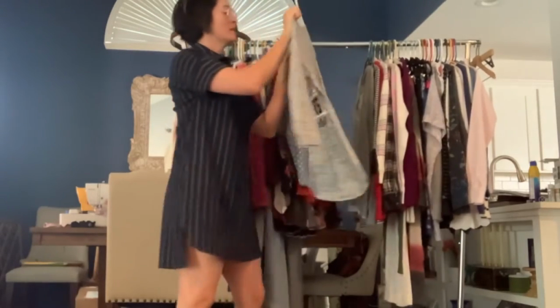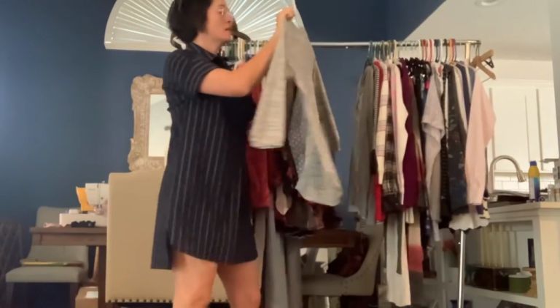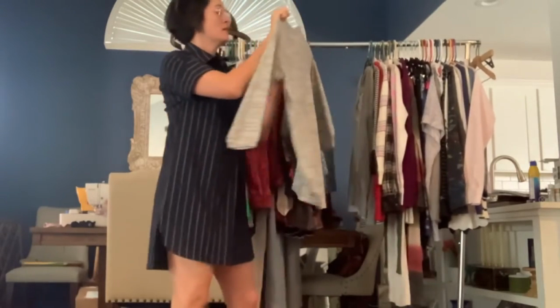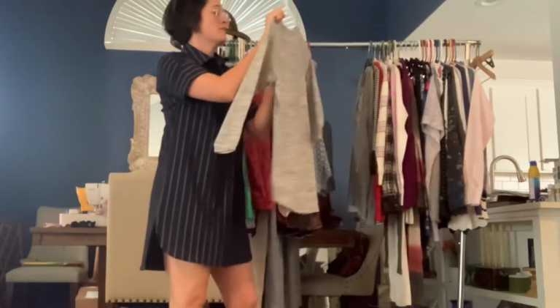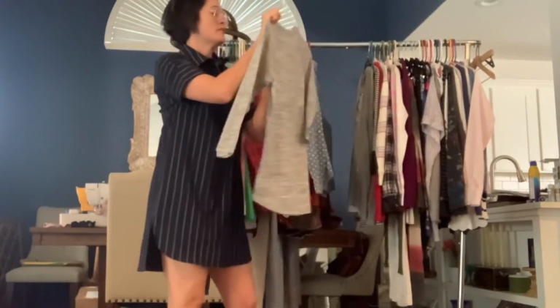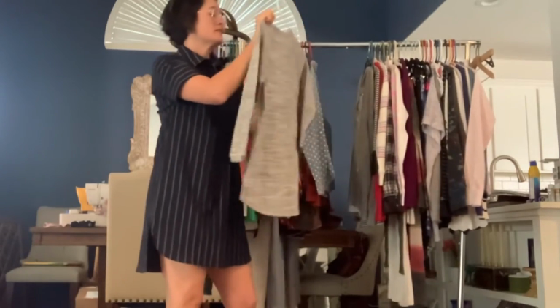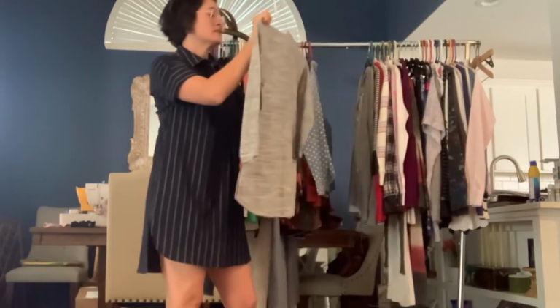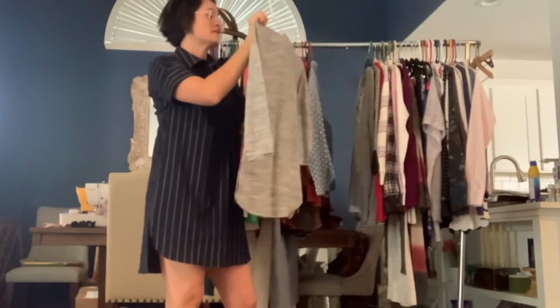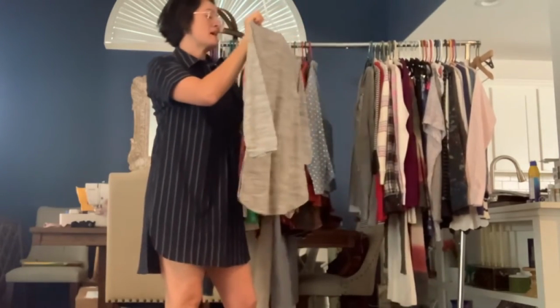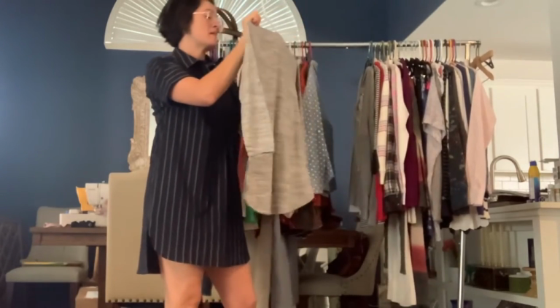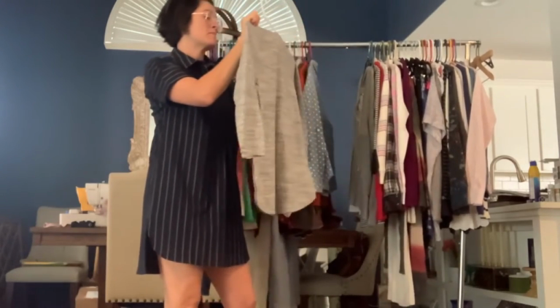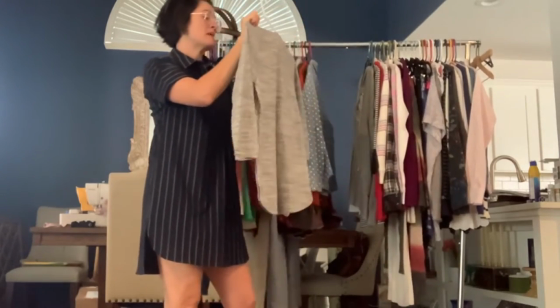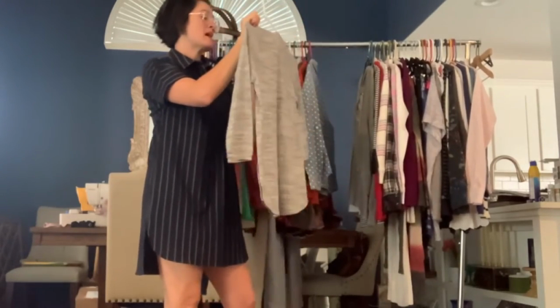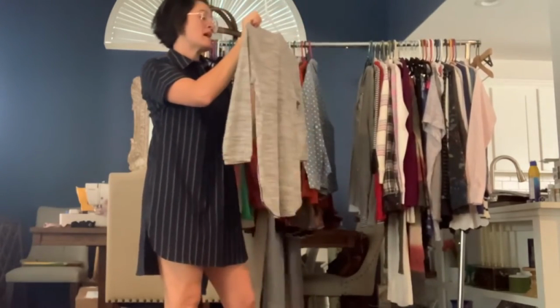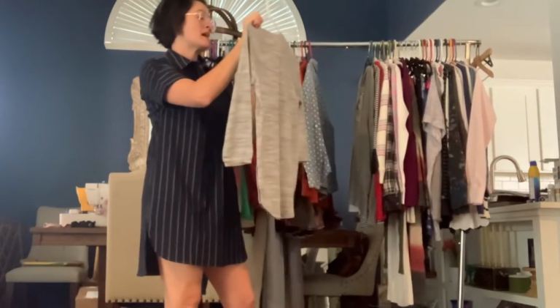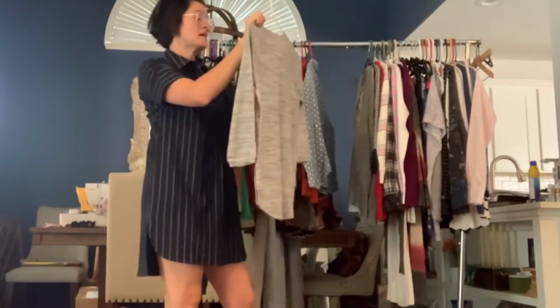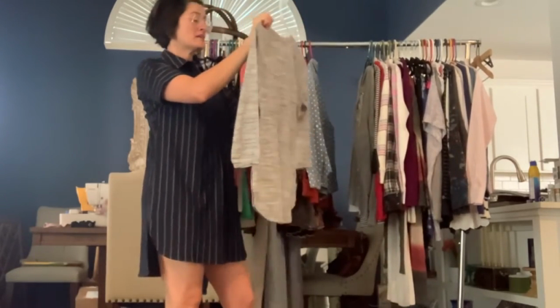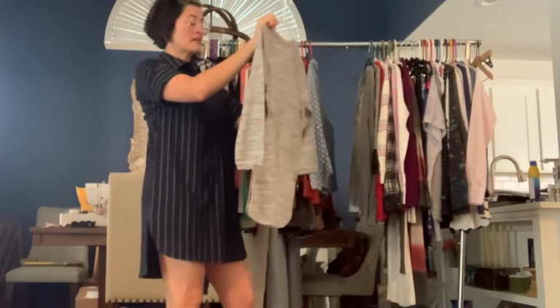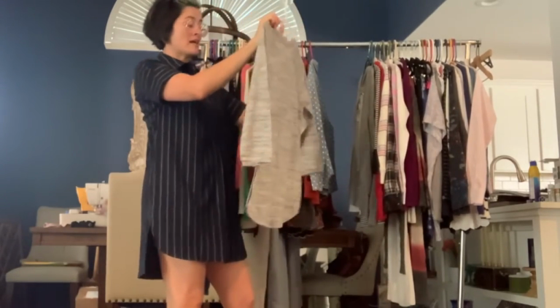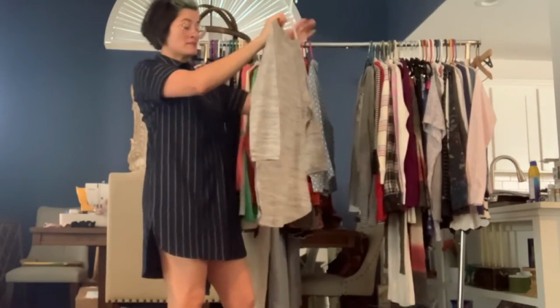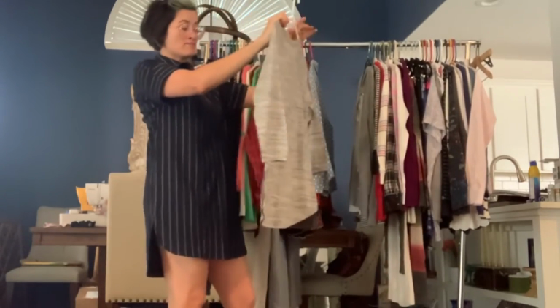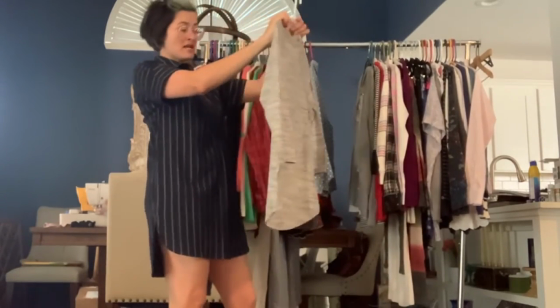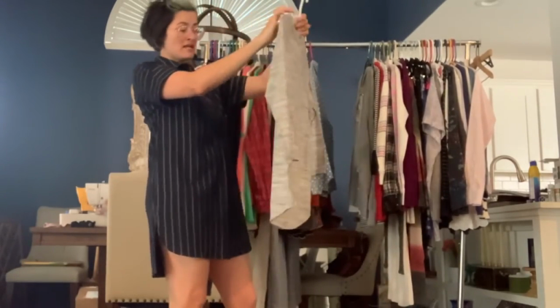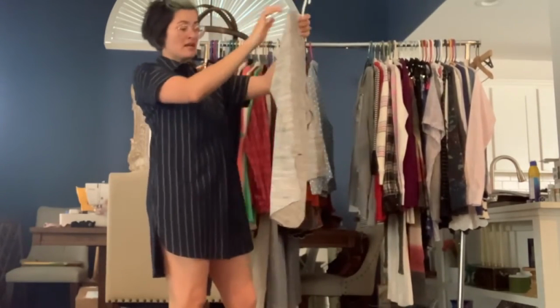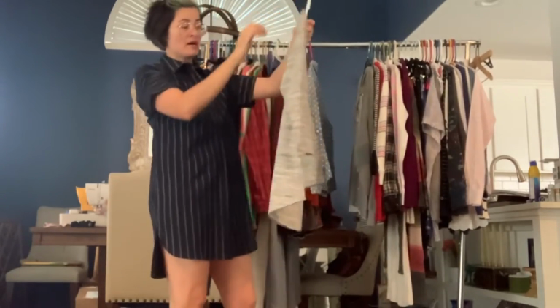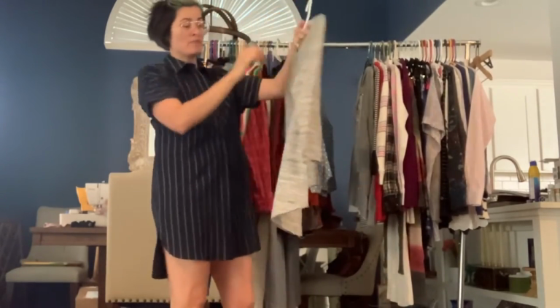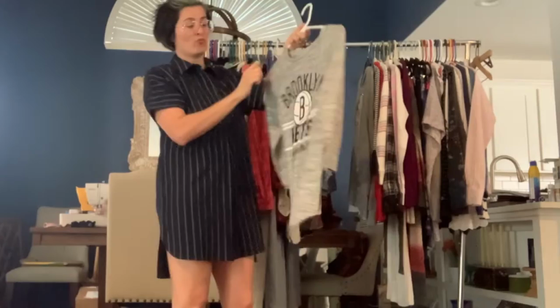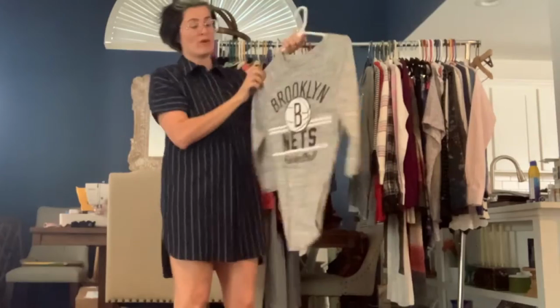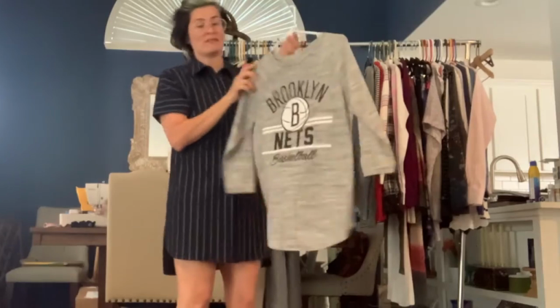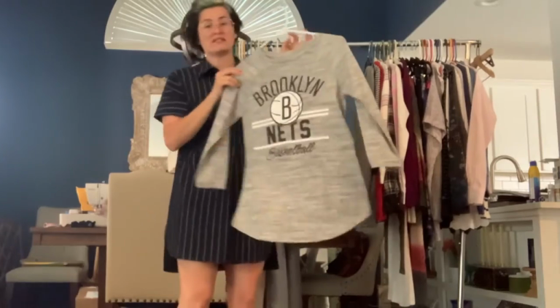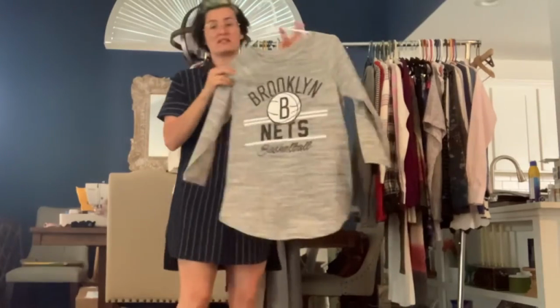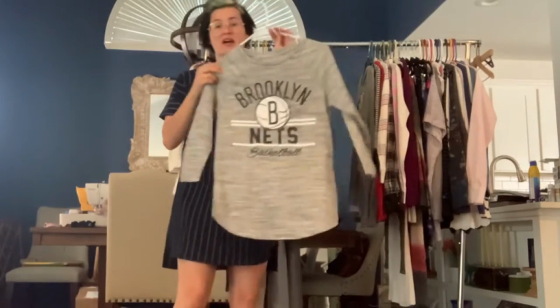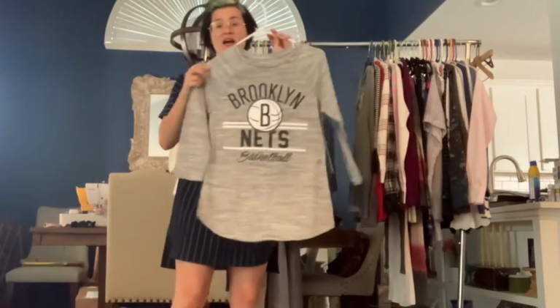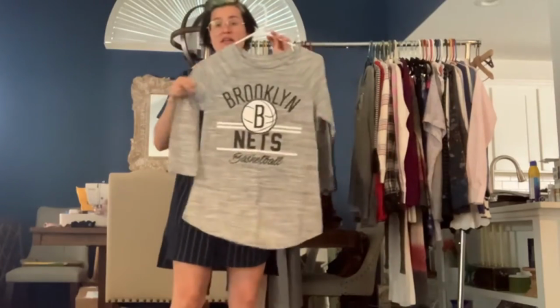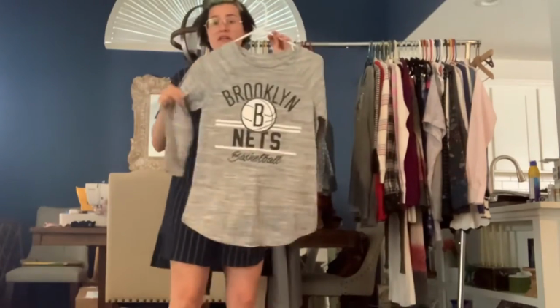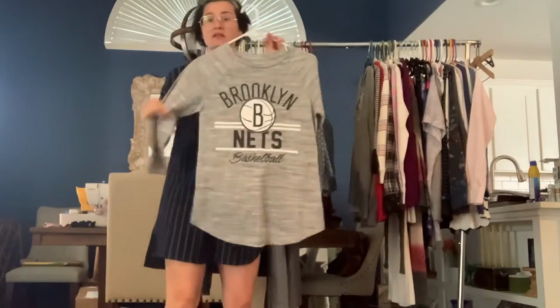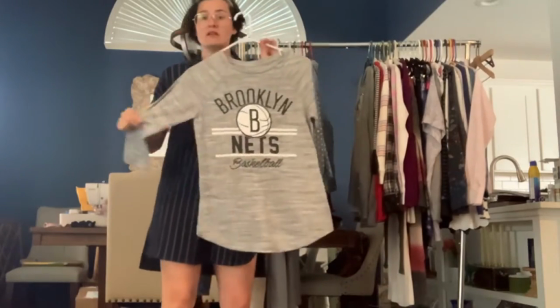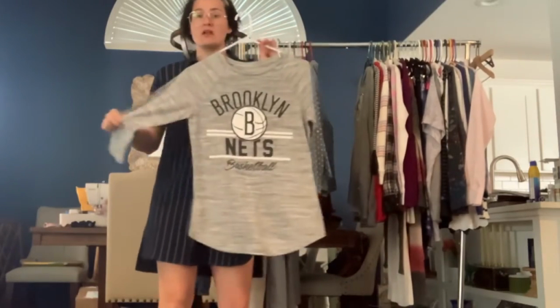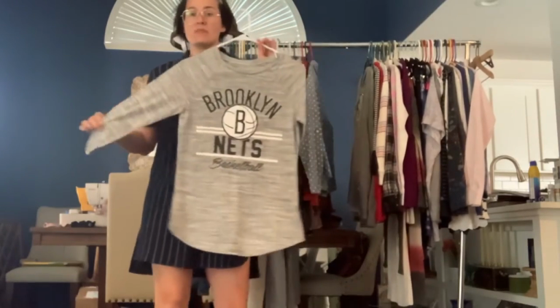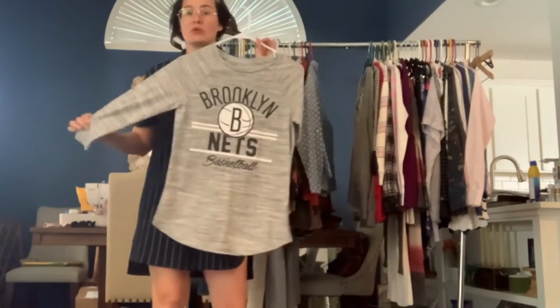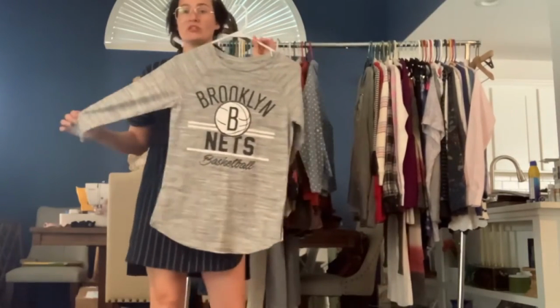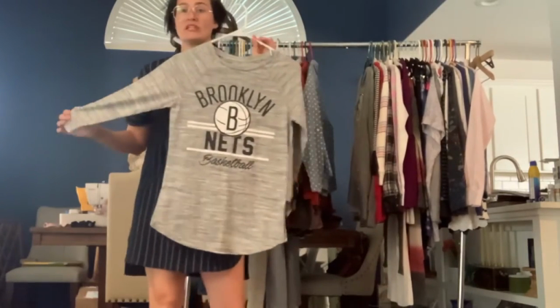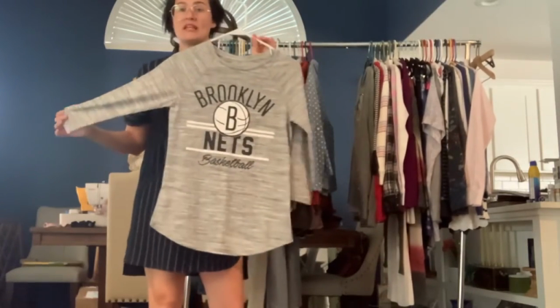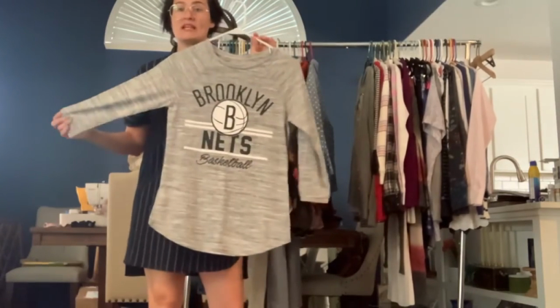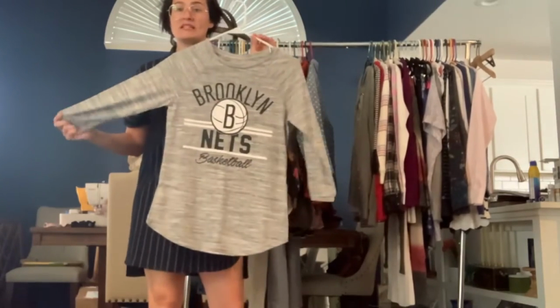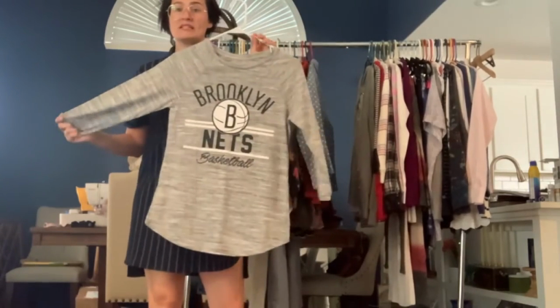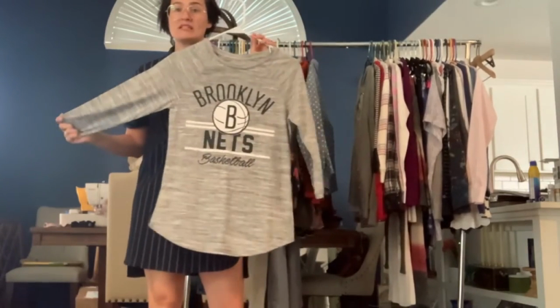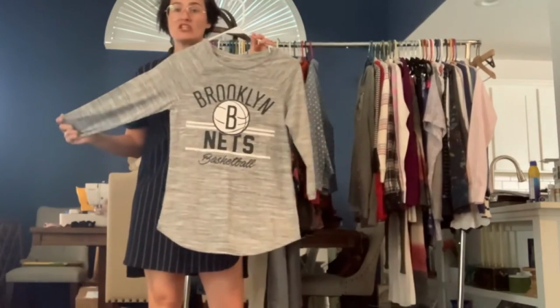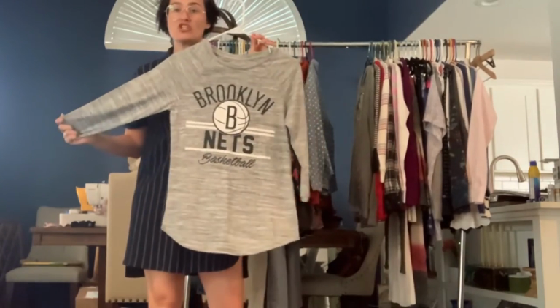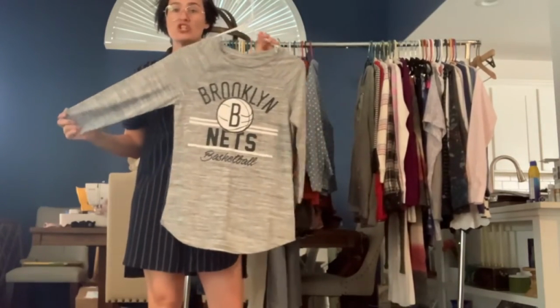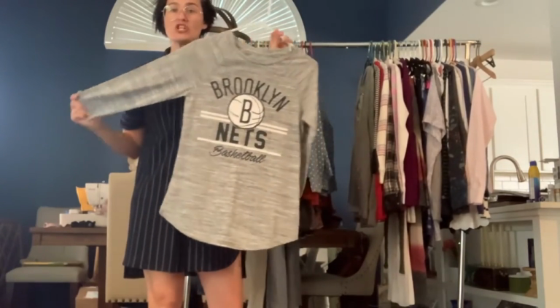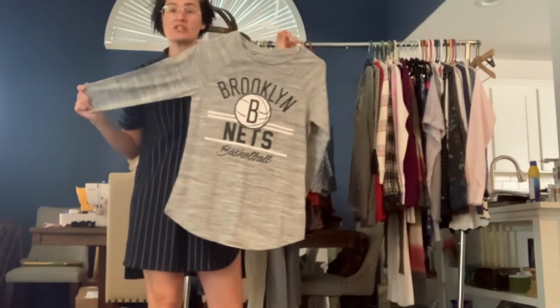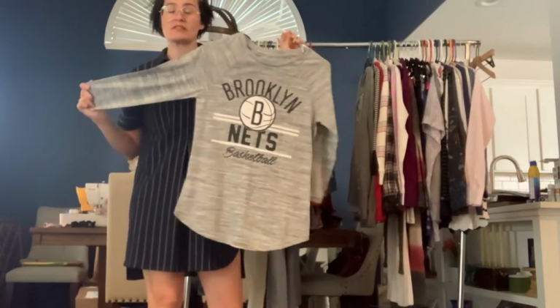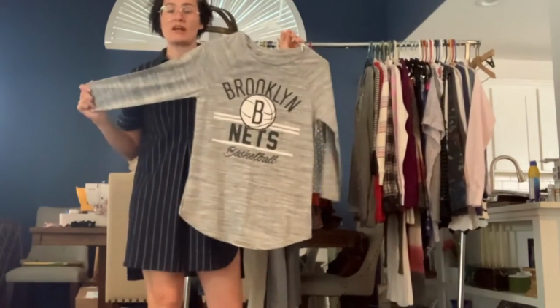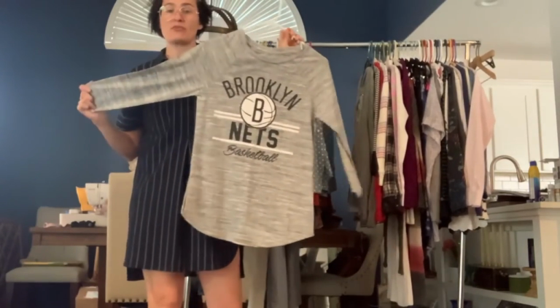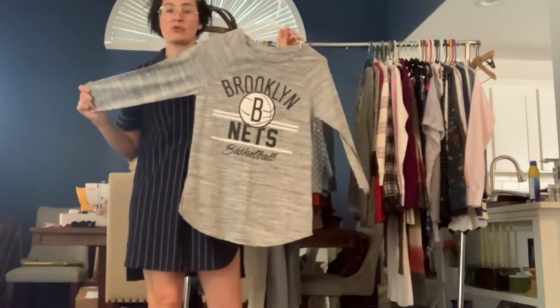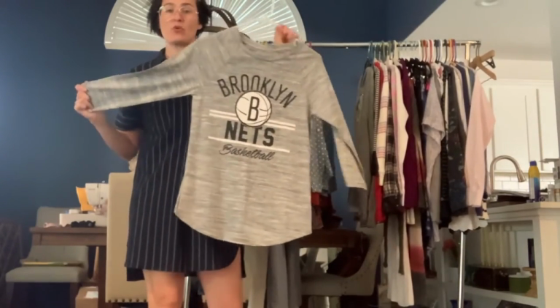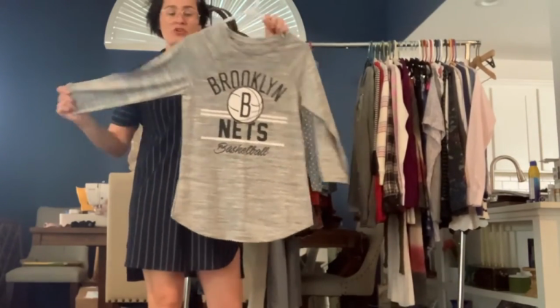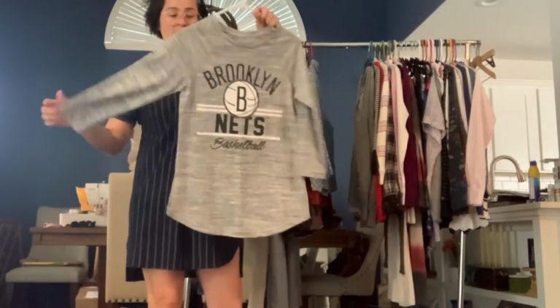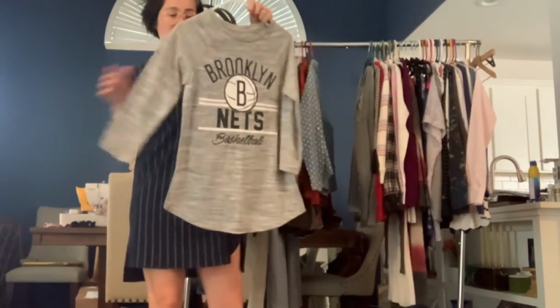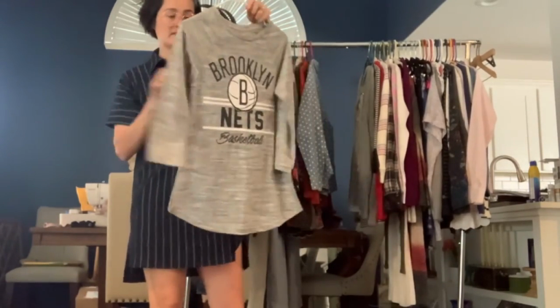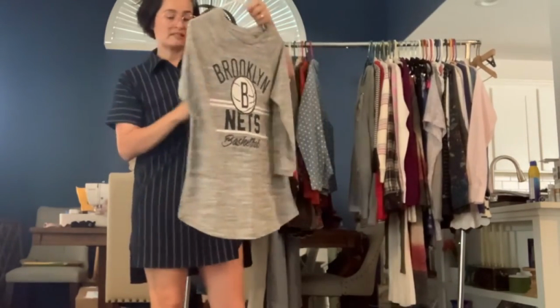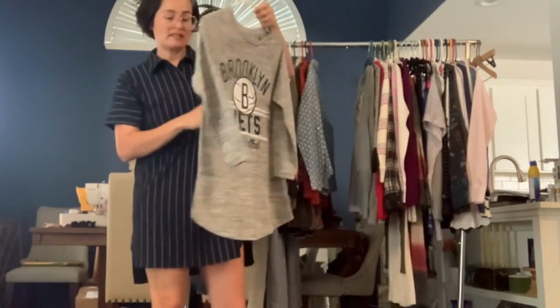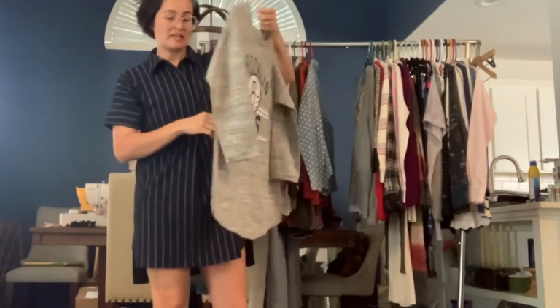This is an NBA size medium women's cut Brooklyn Nets t-shirt. It's got three-quarter length sleeves.